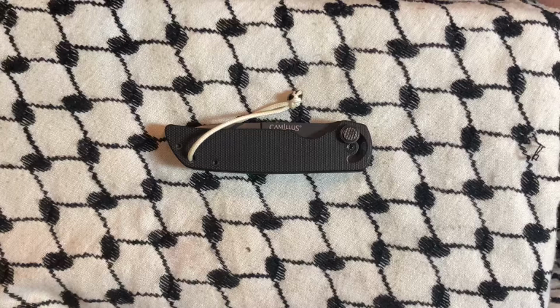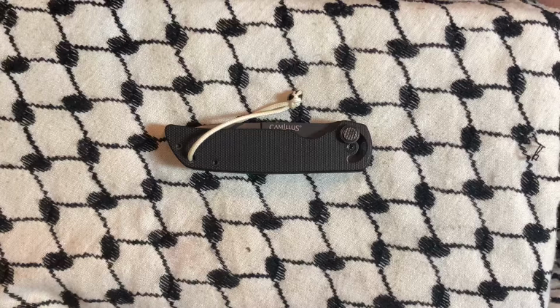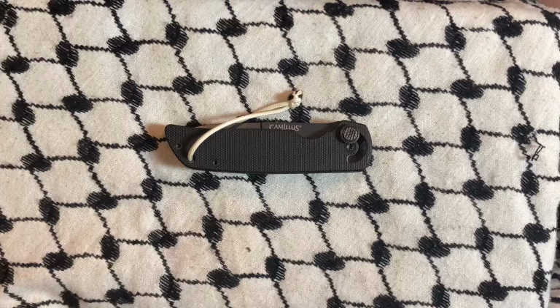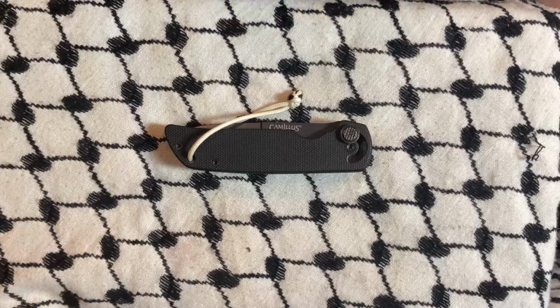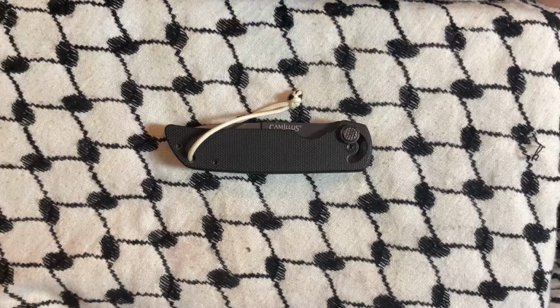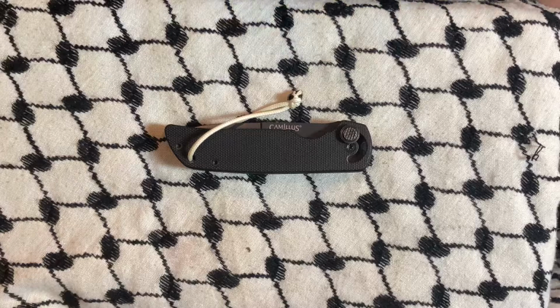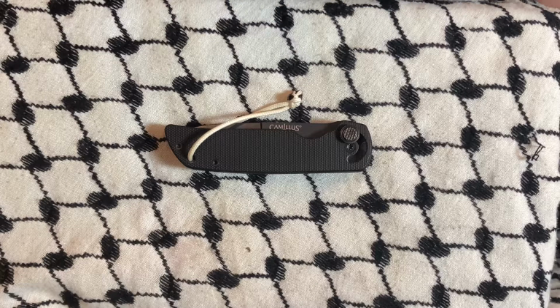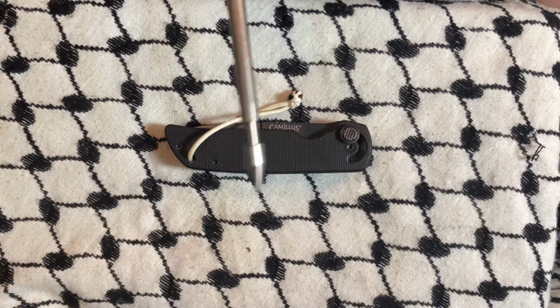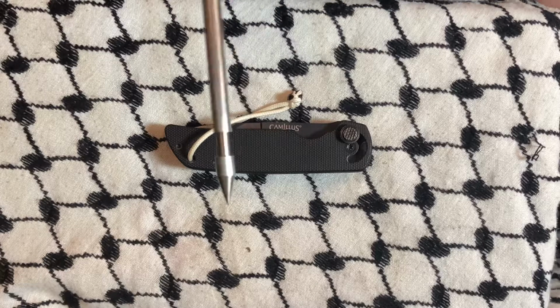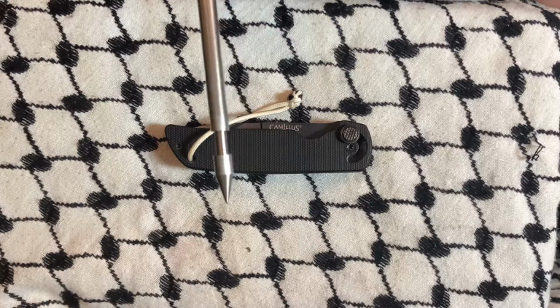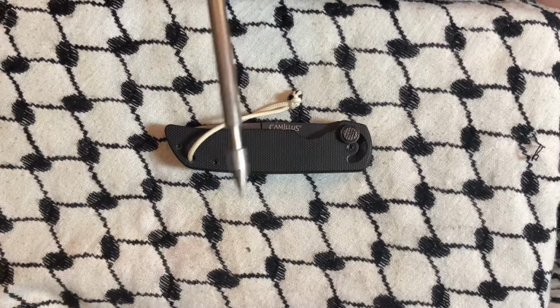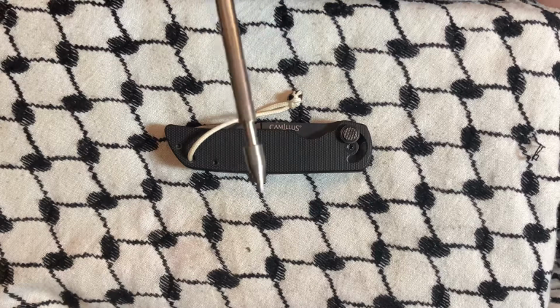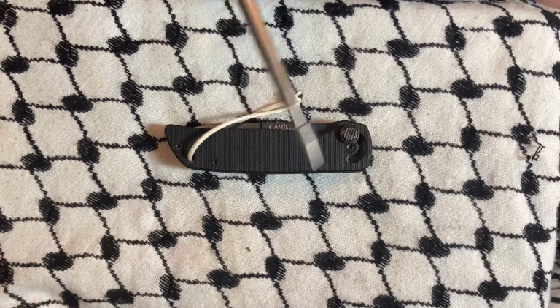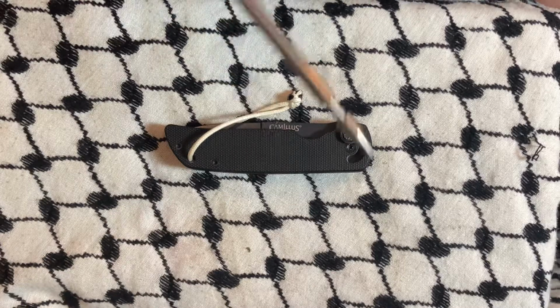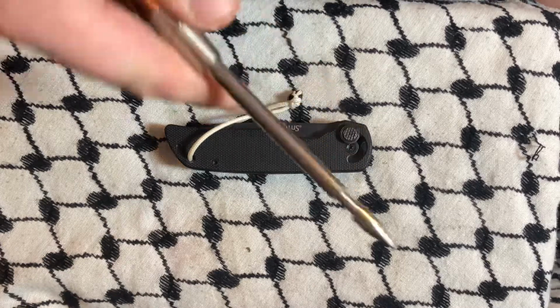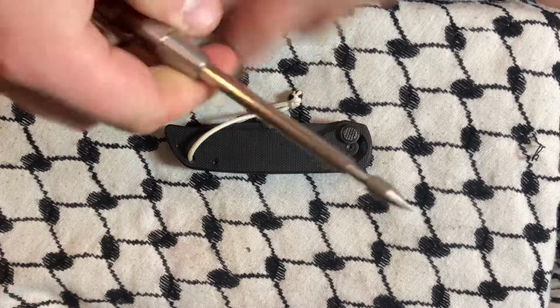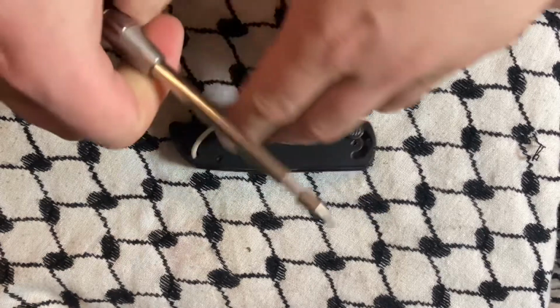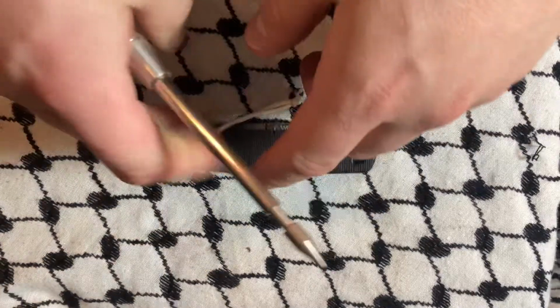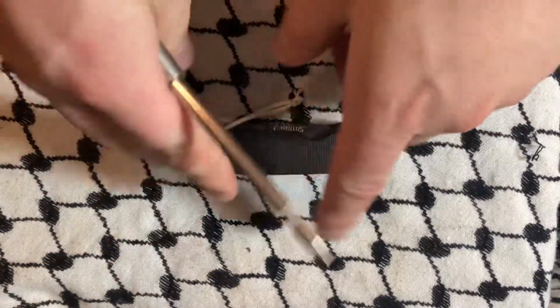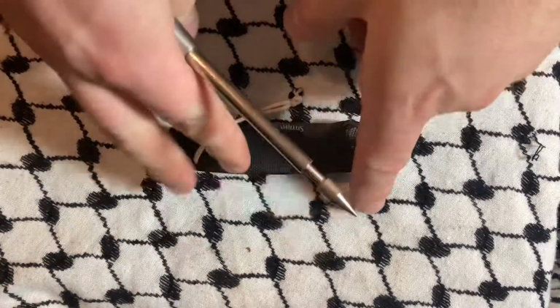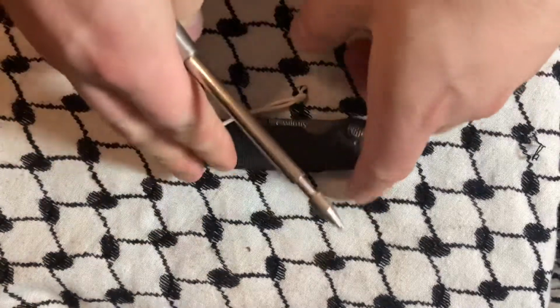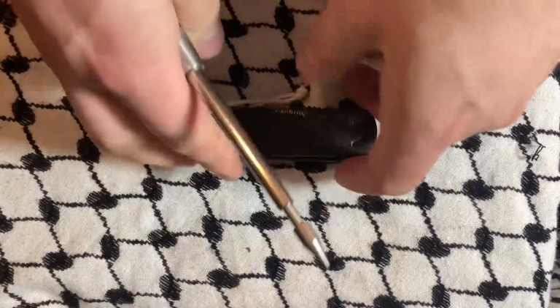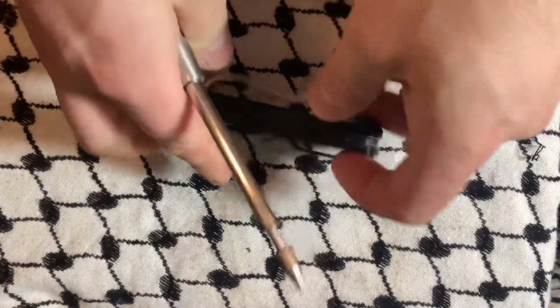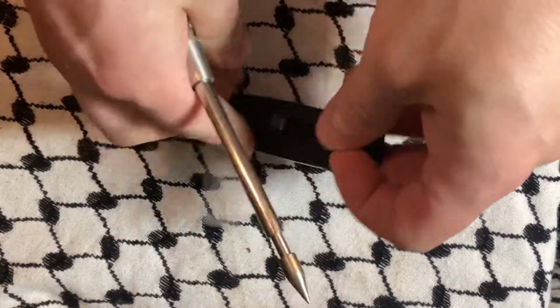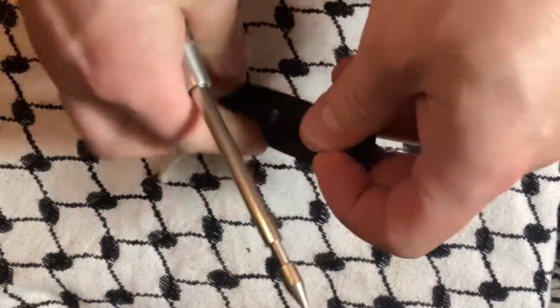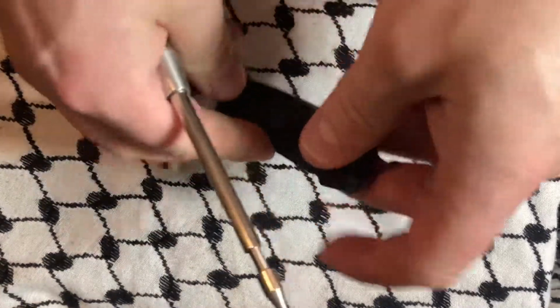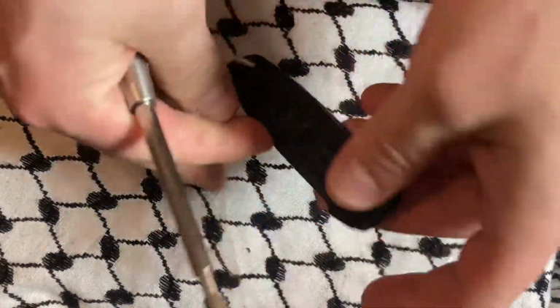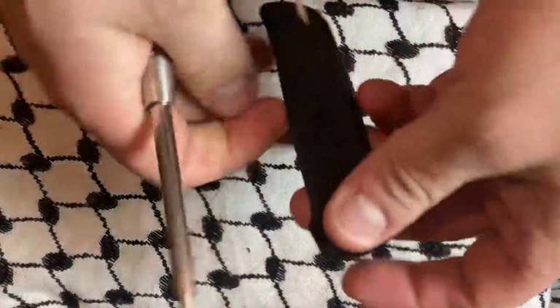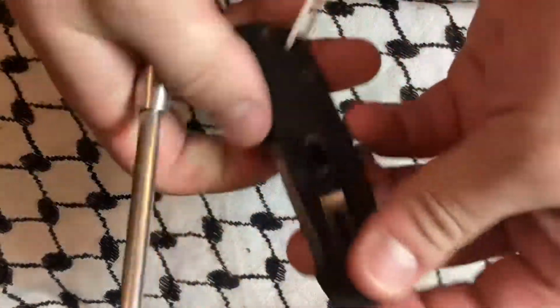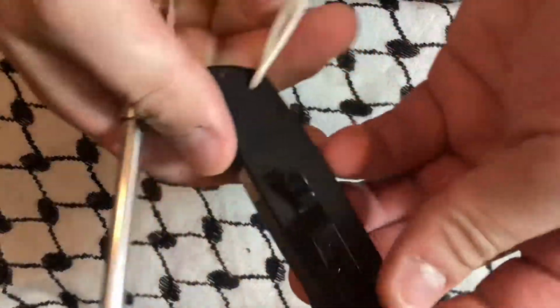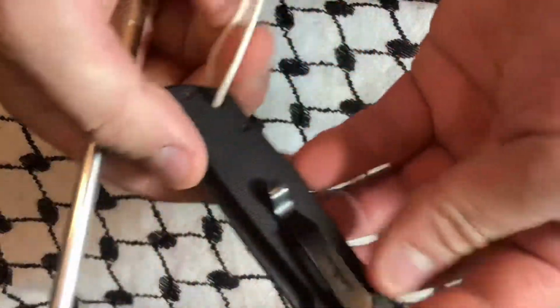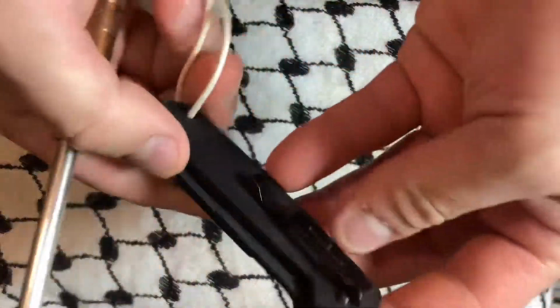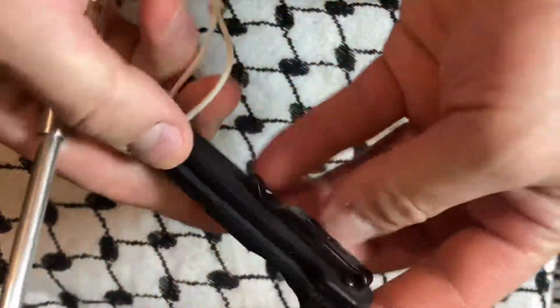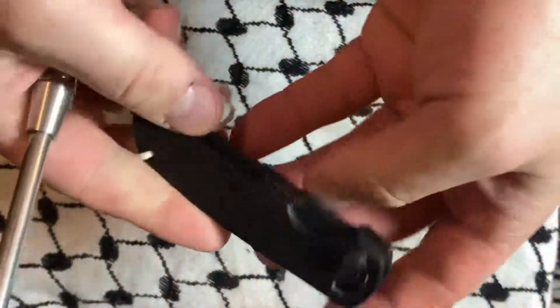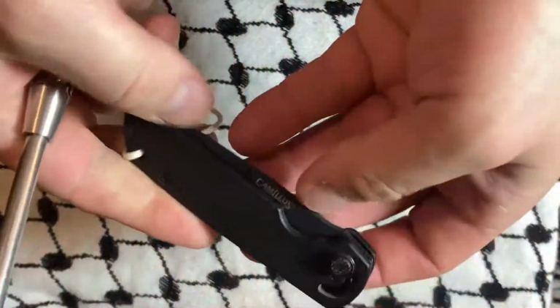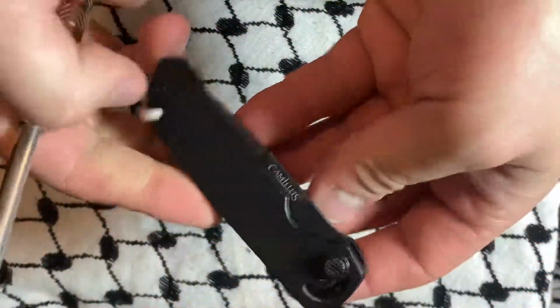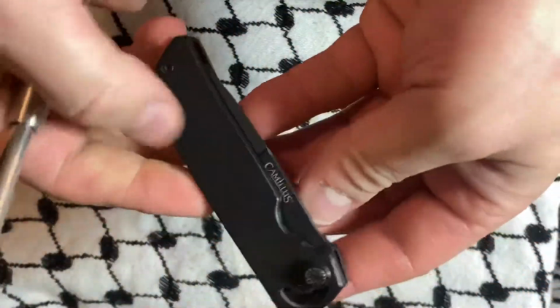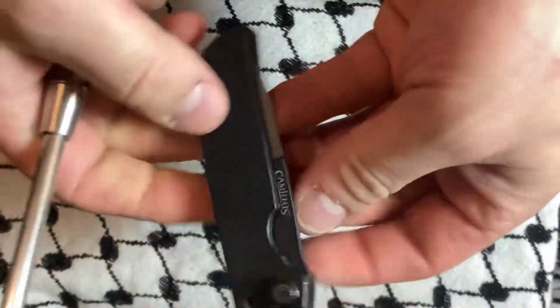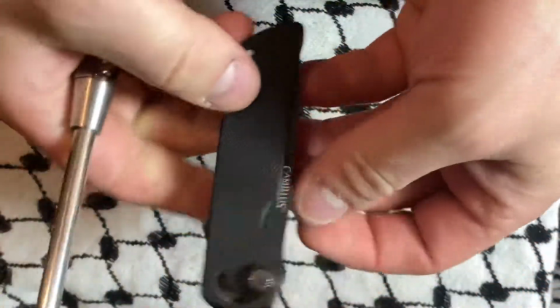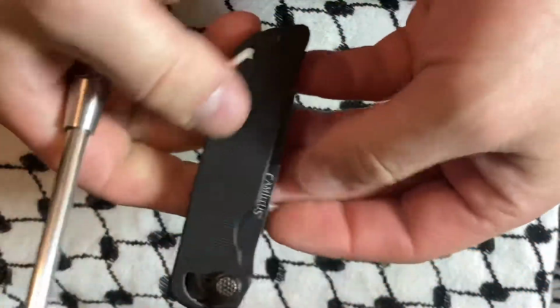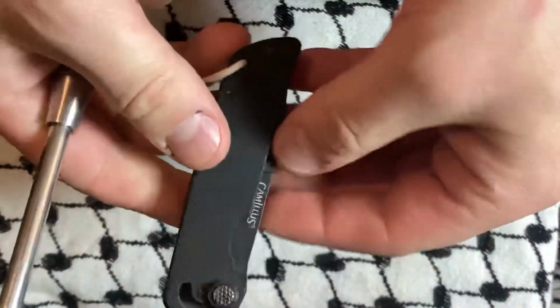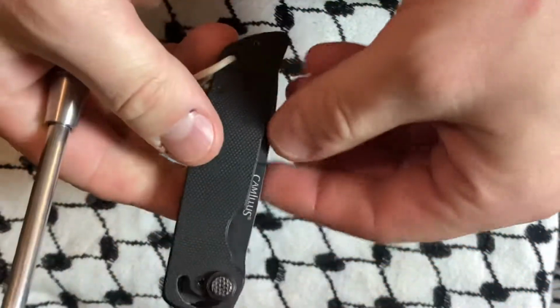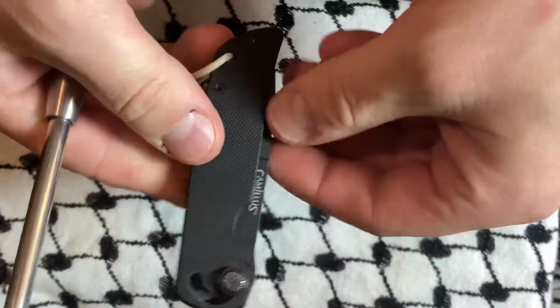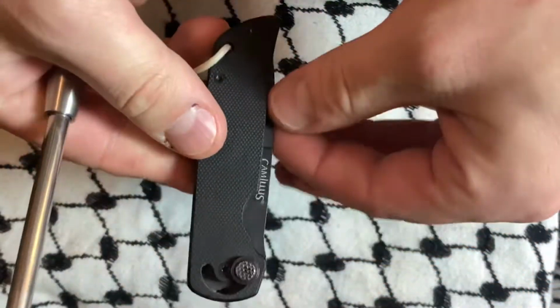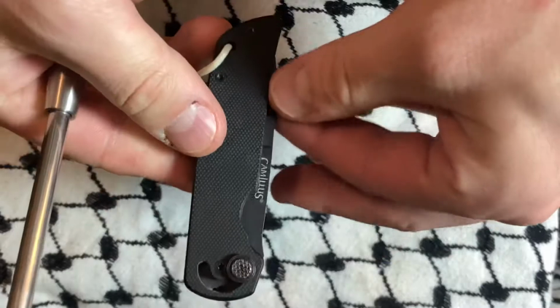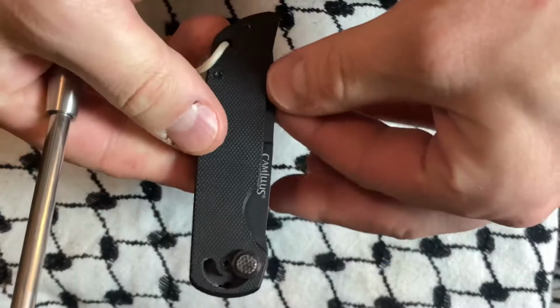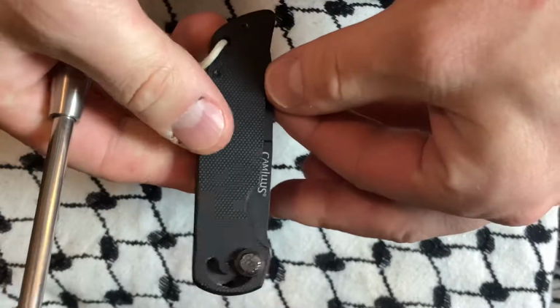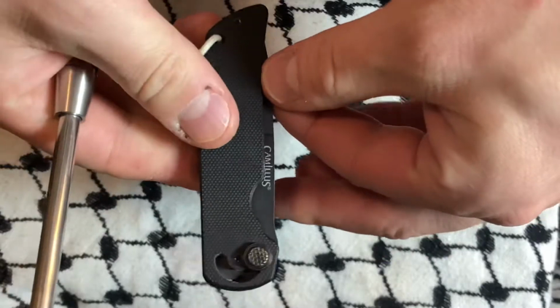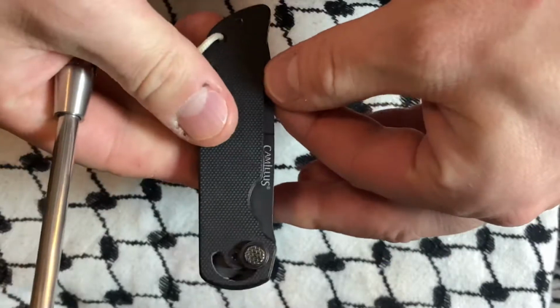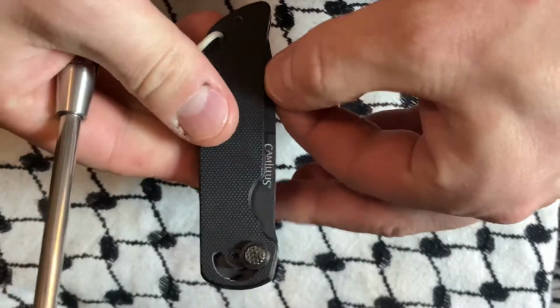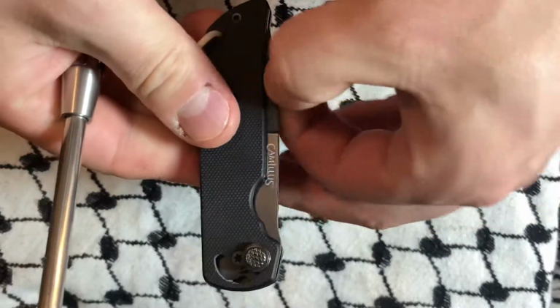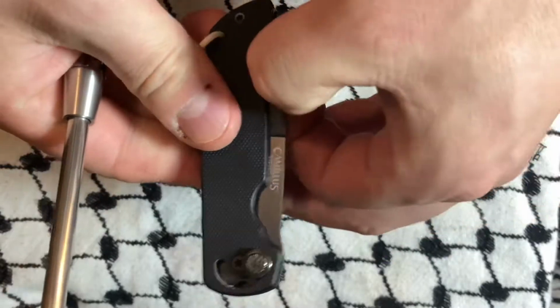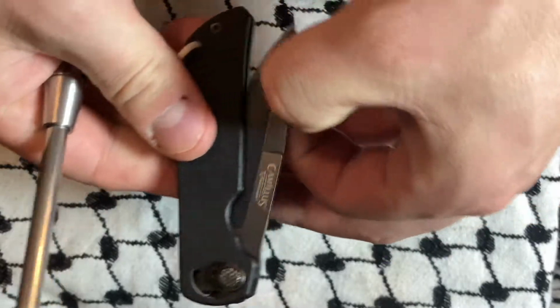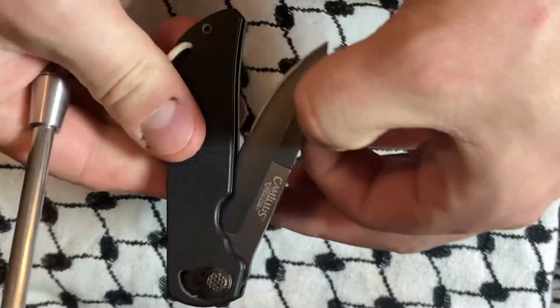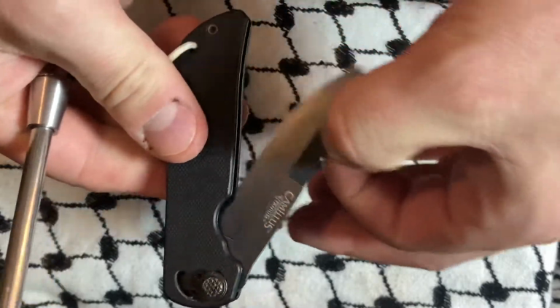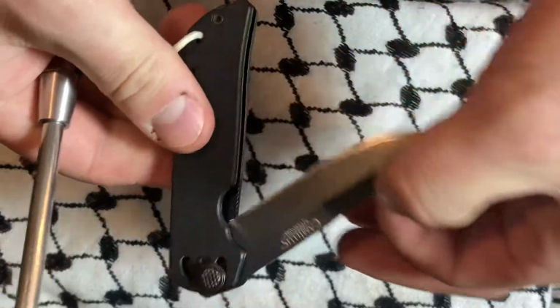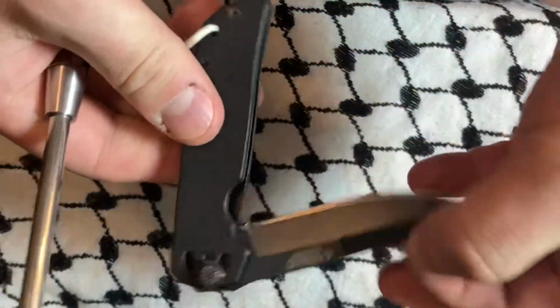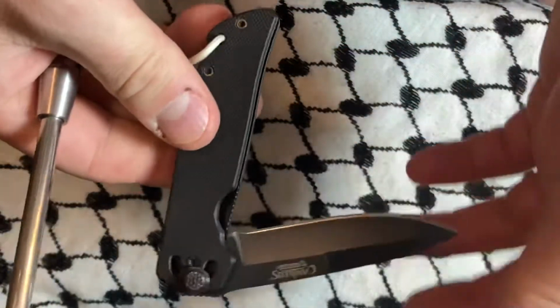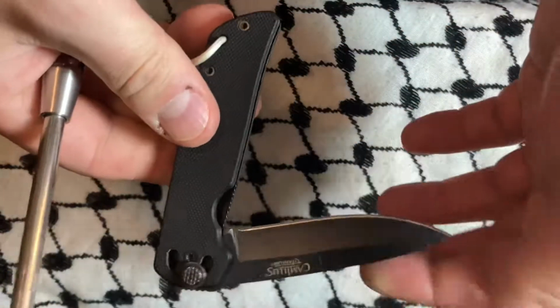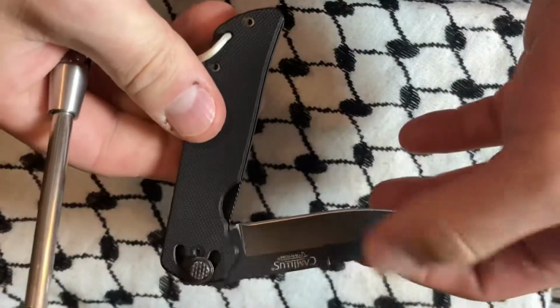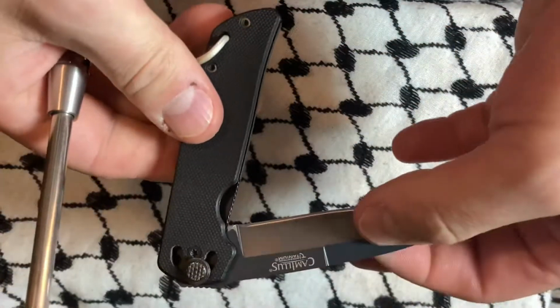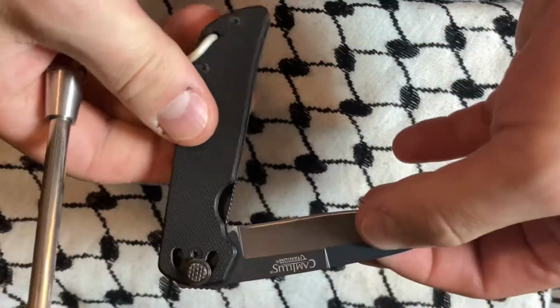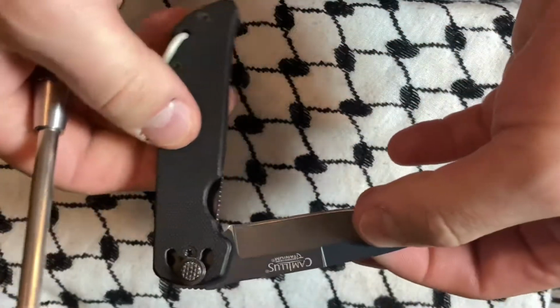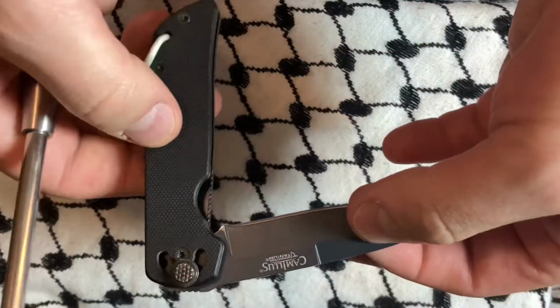What's up YouTube? Today we're looking at this weird knife from Camillus.